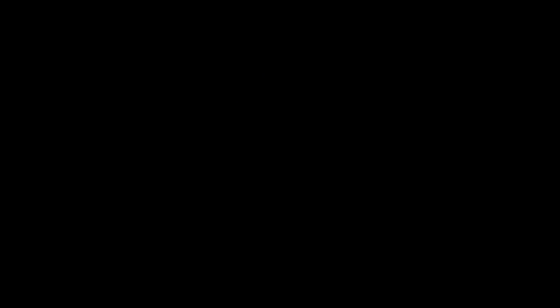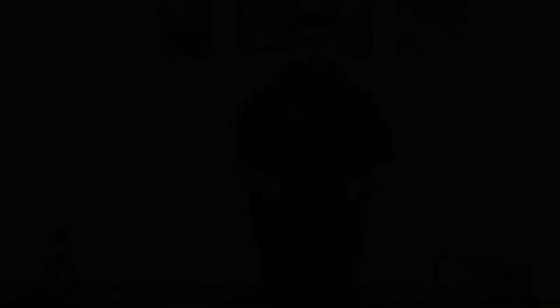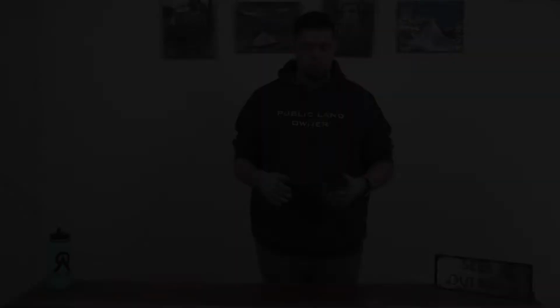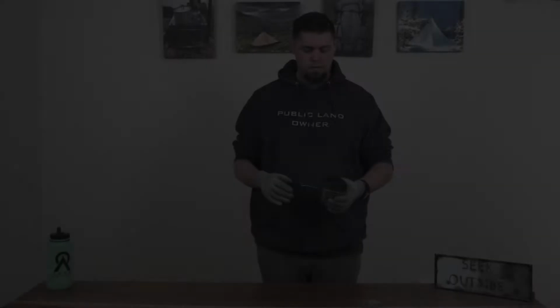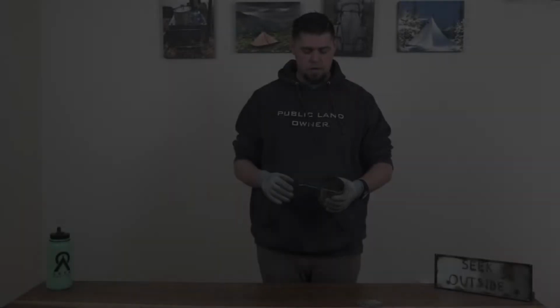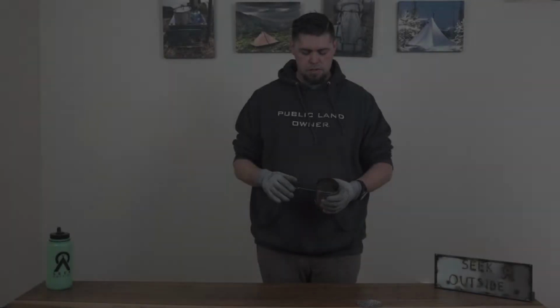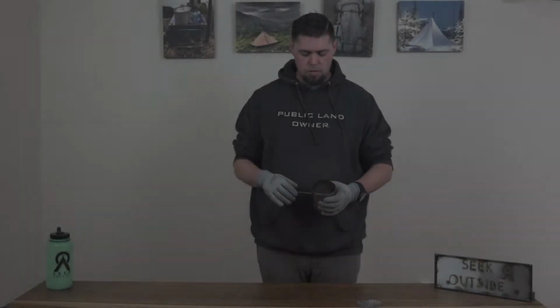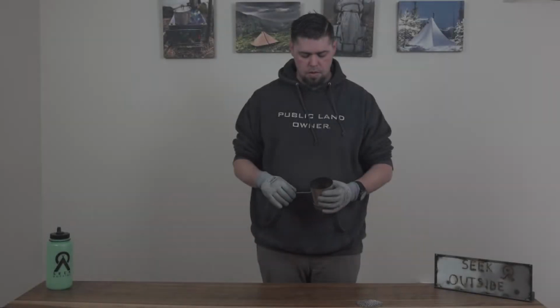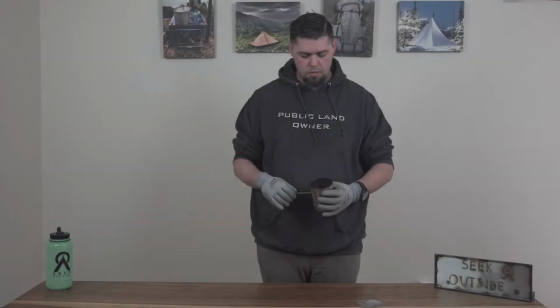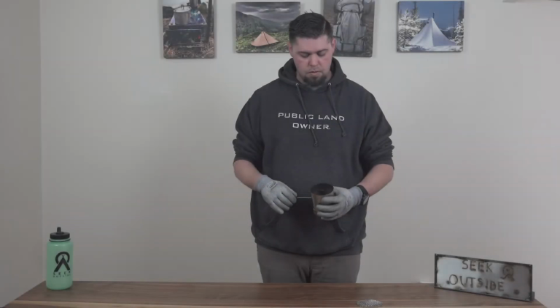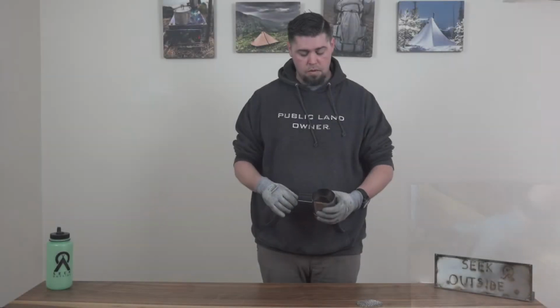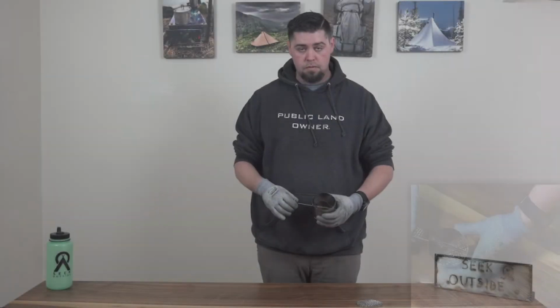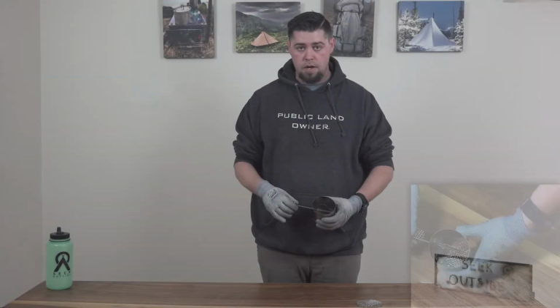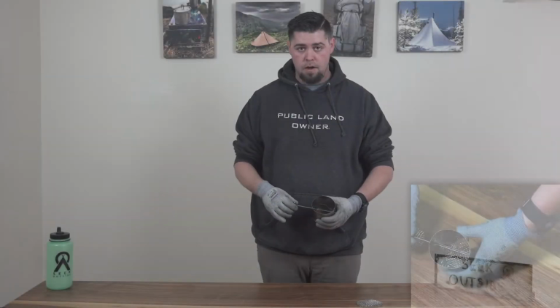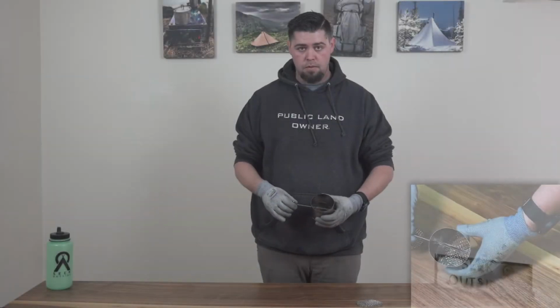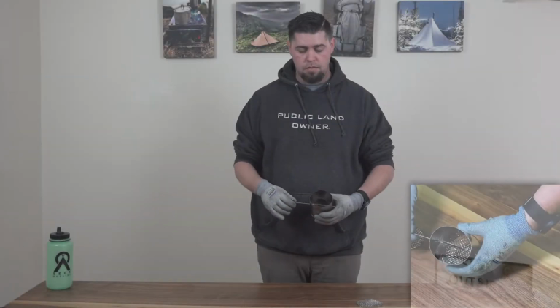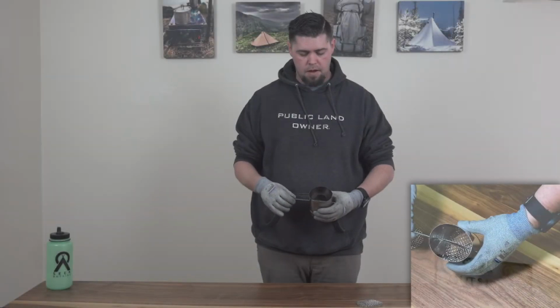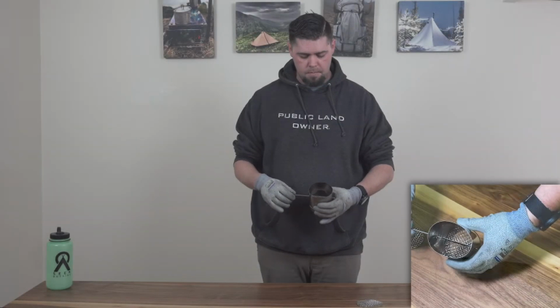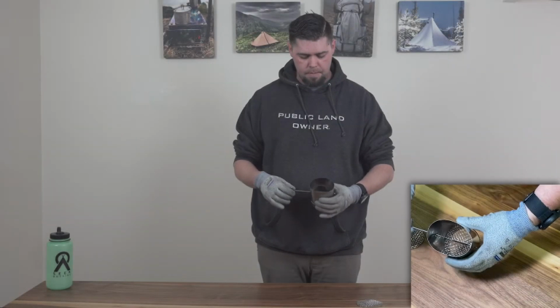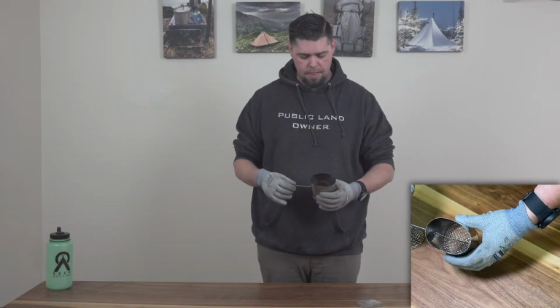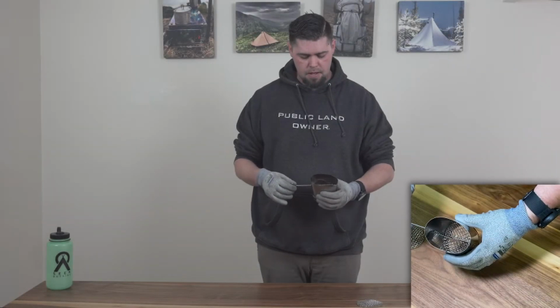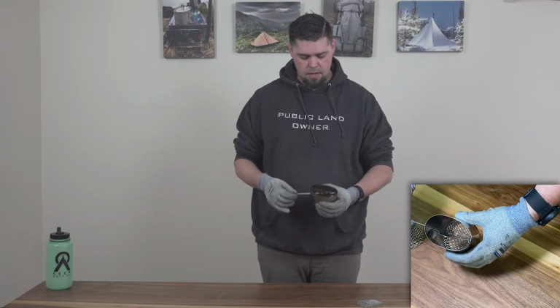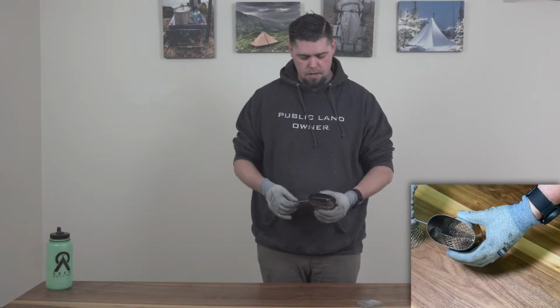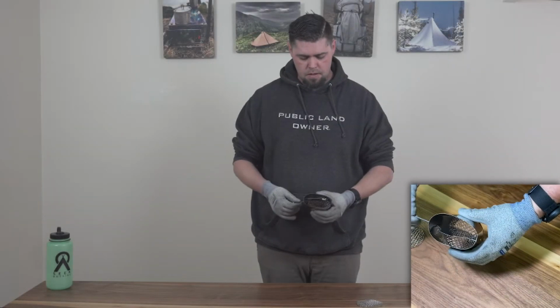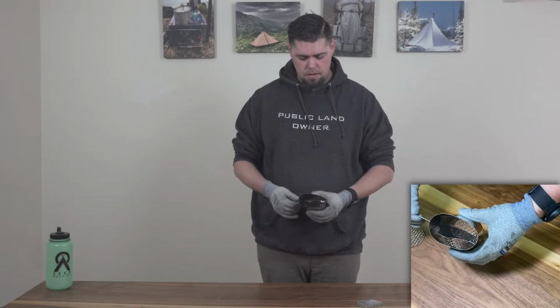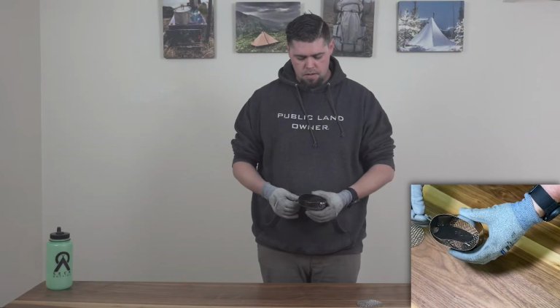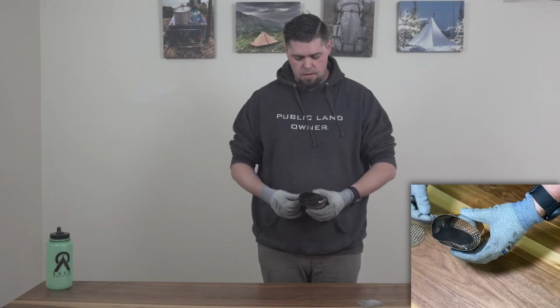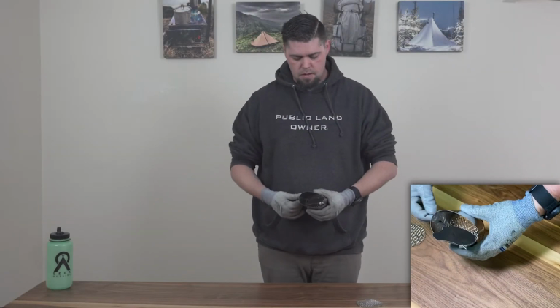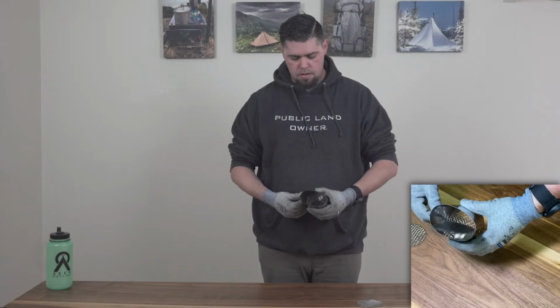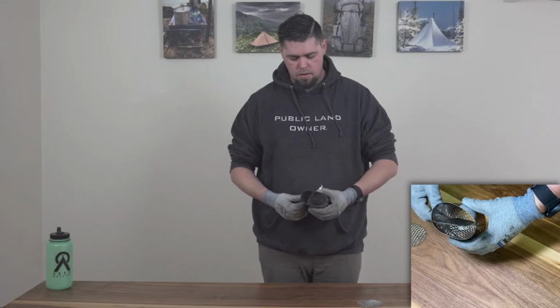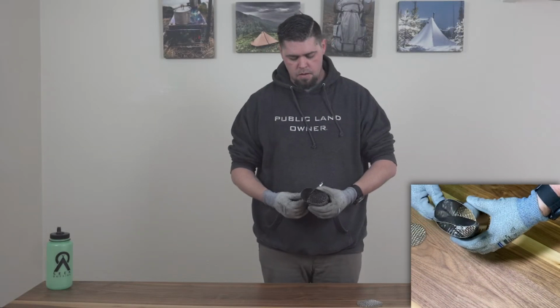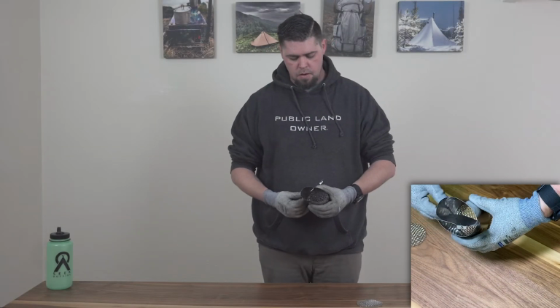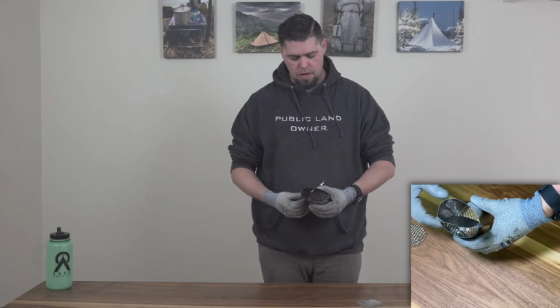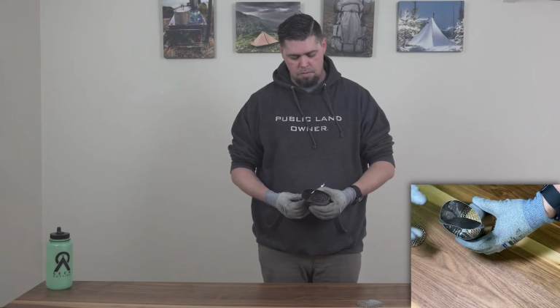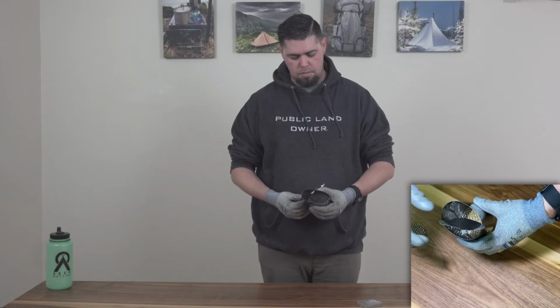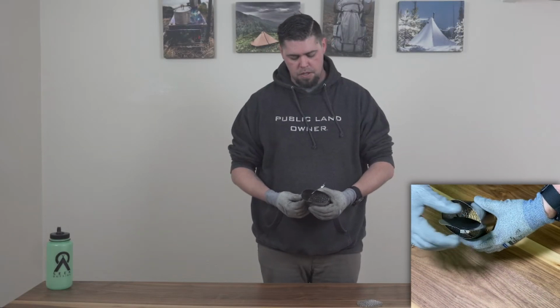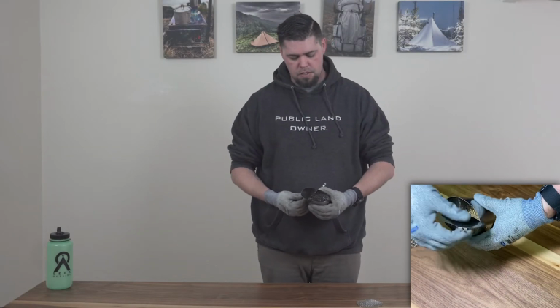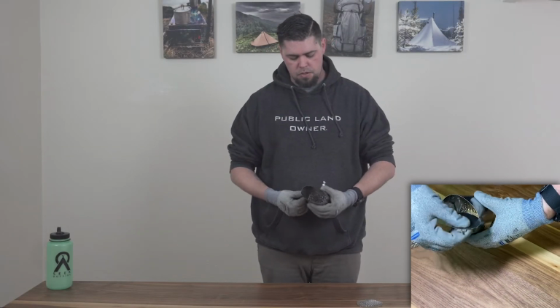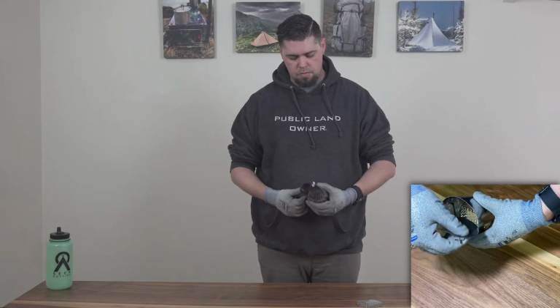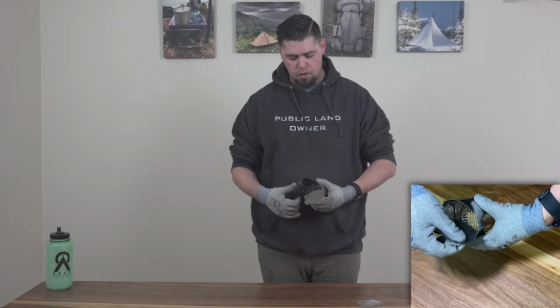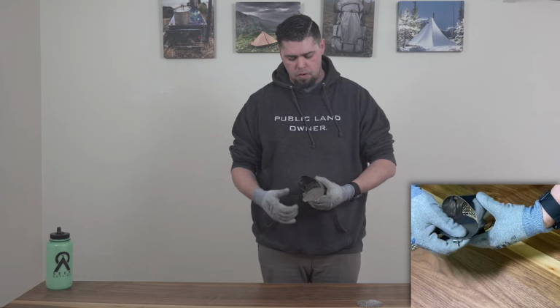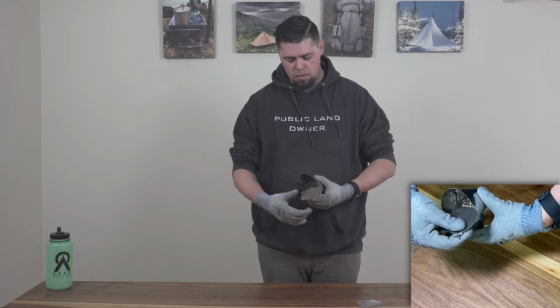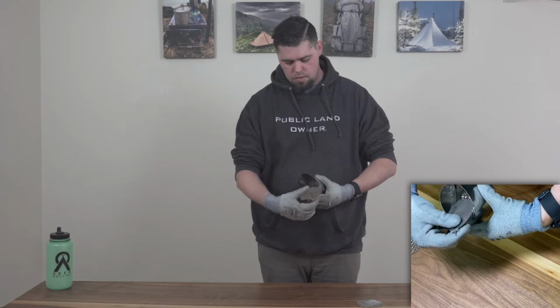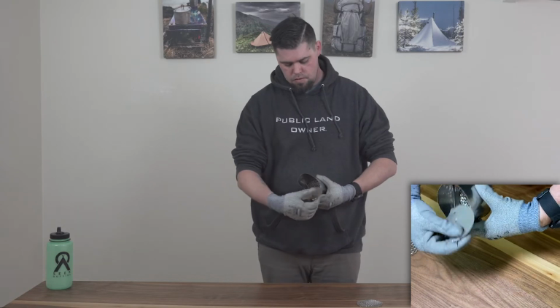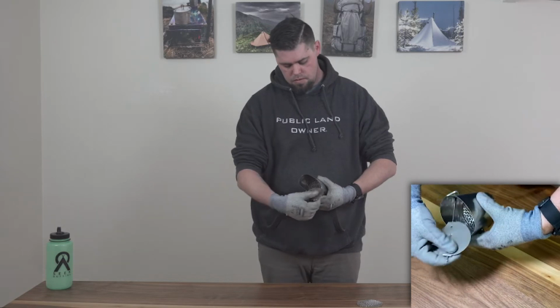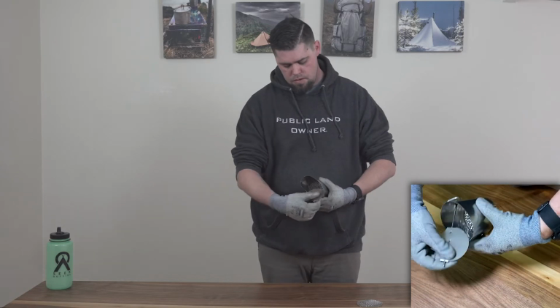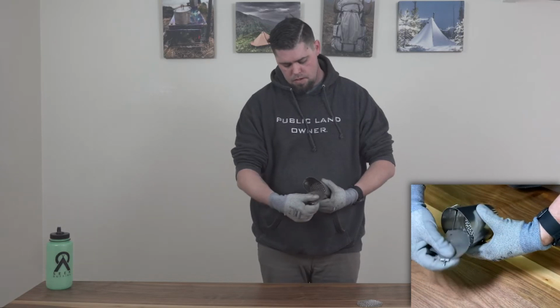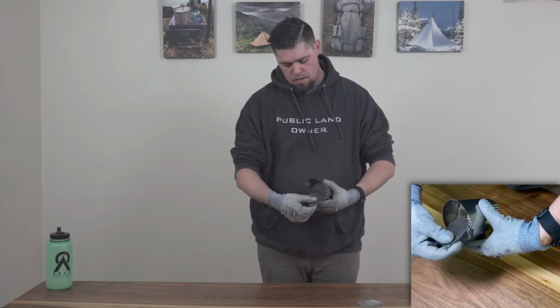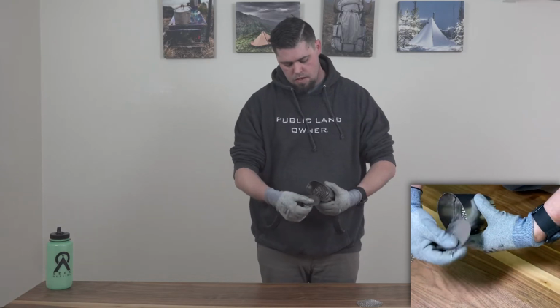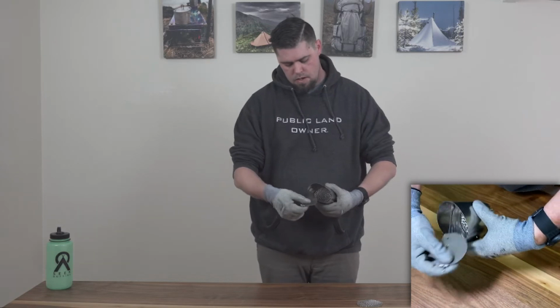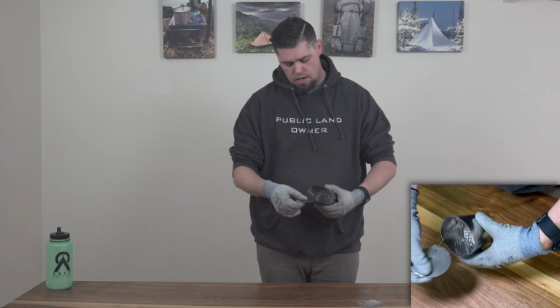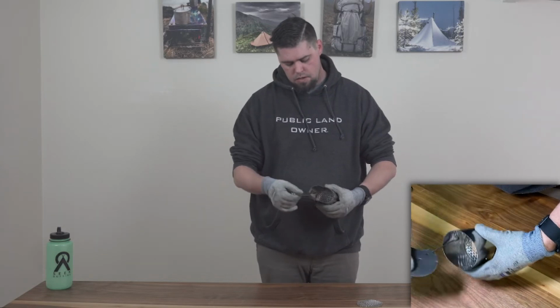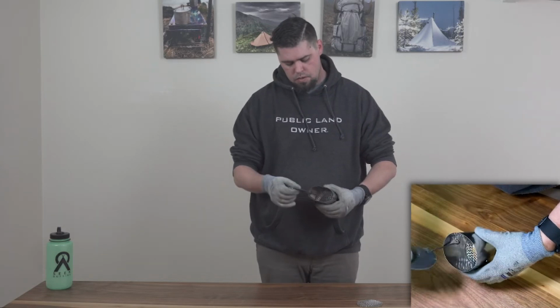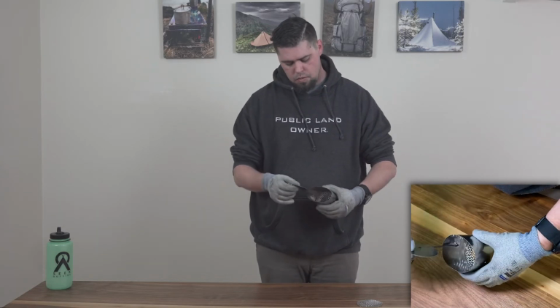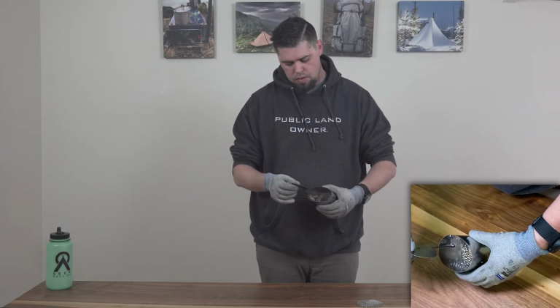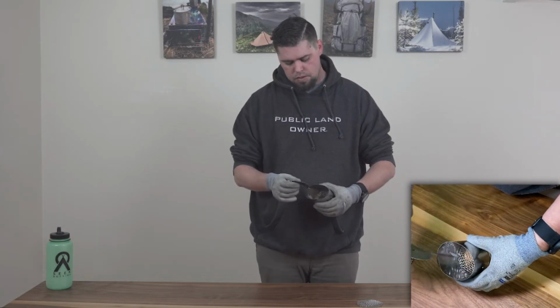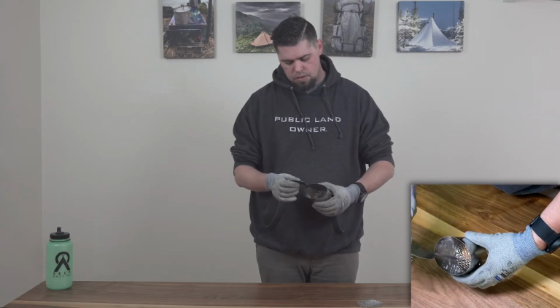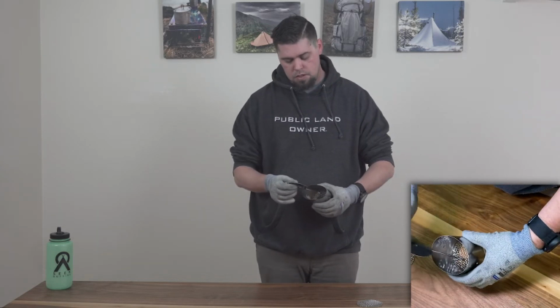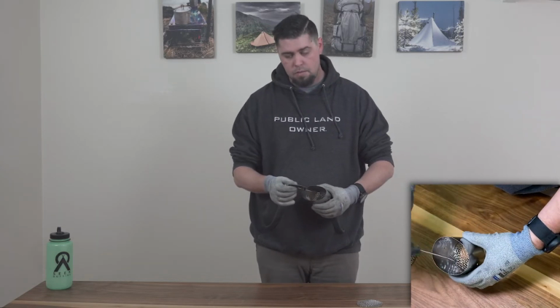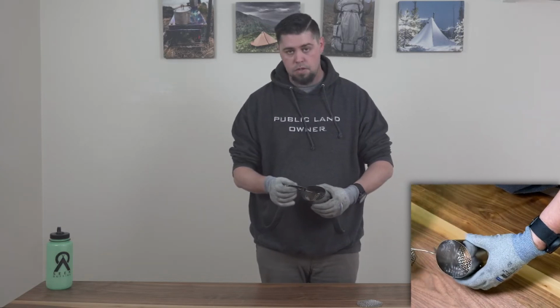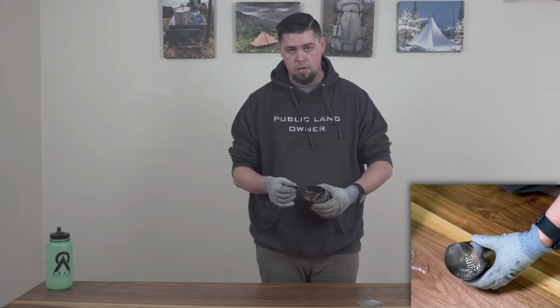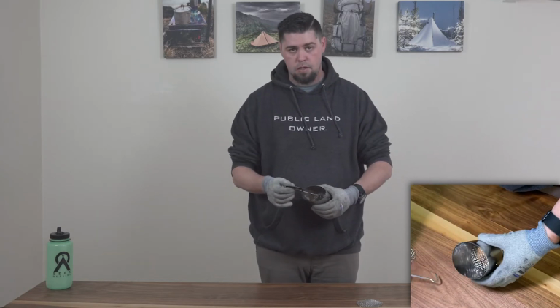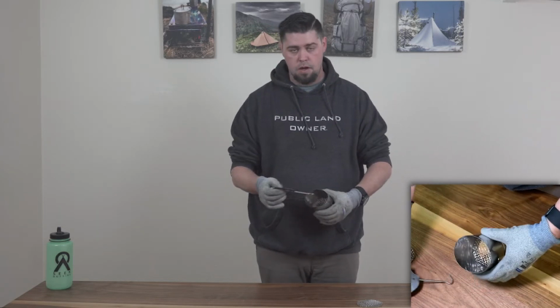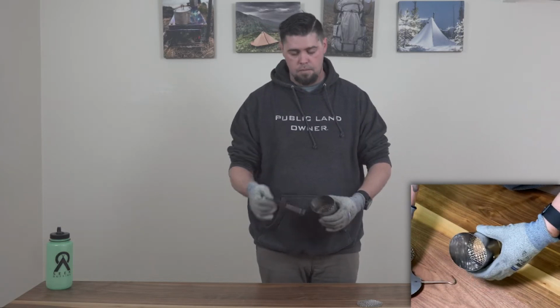First you want to remove the damper flap. Go ahead and pinch, pull, and twist the shepherd's hook out.